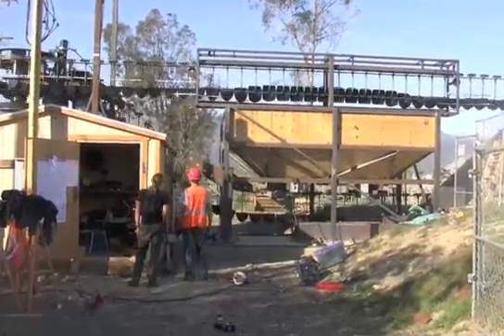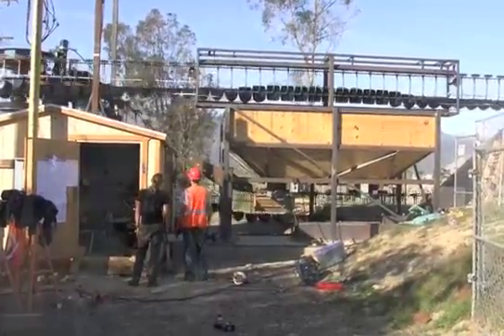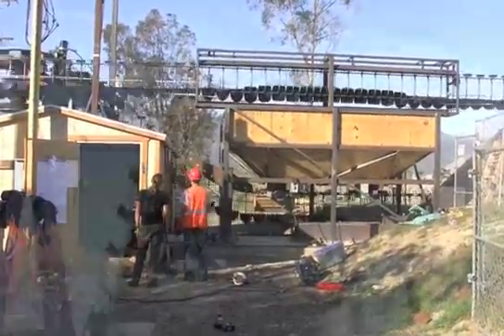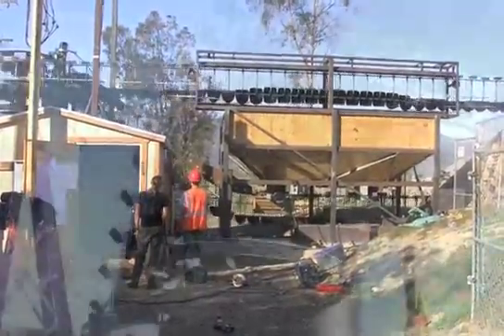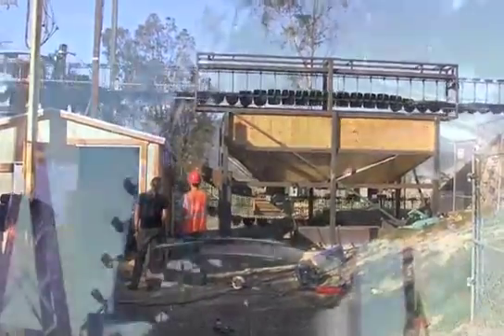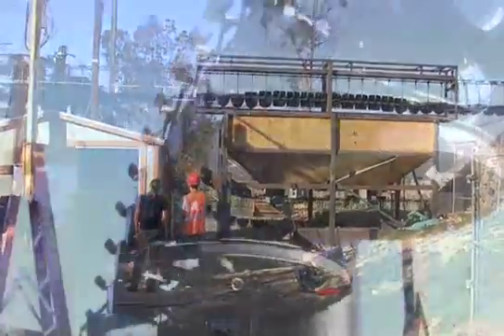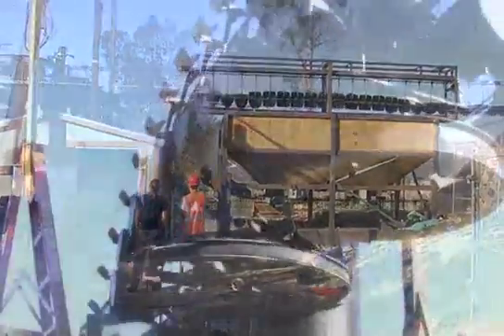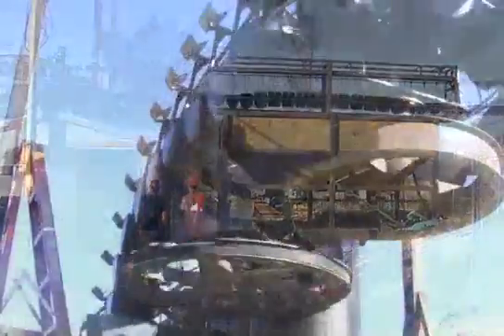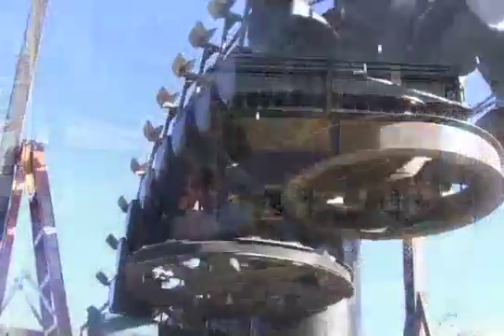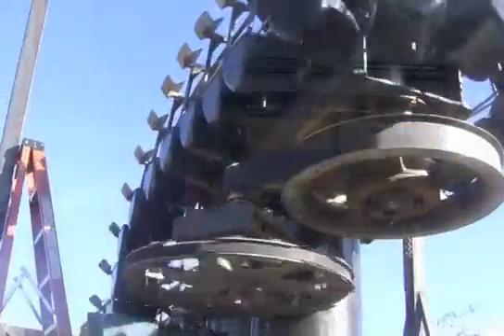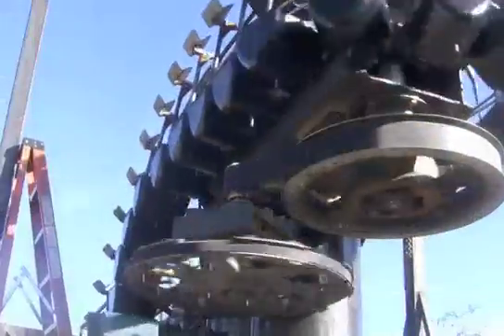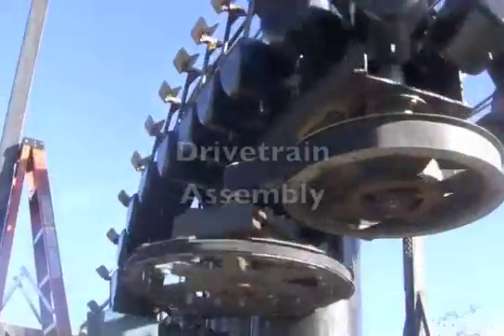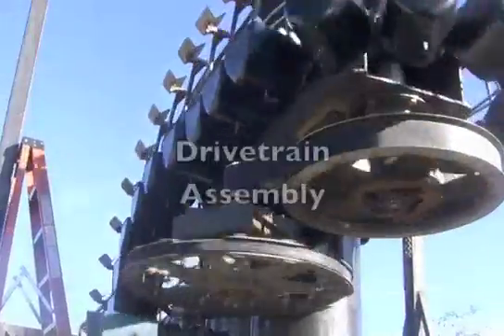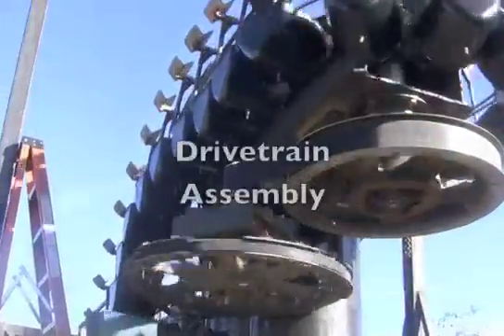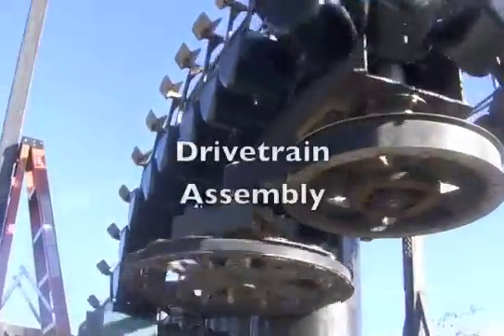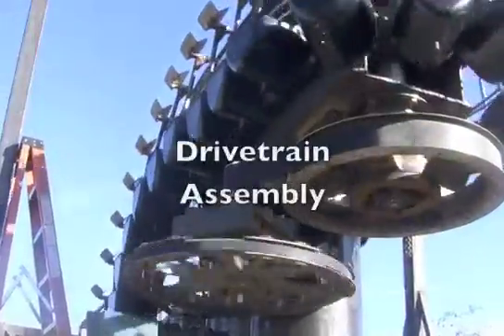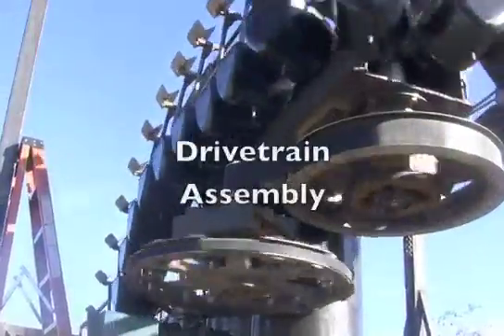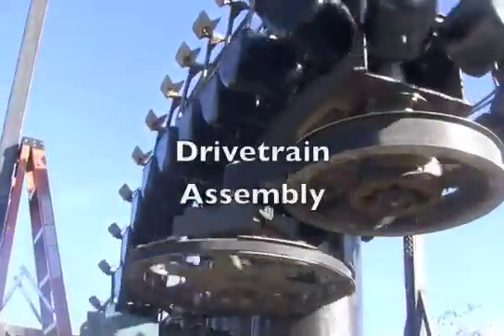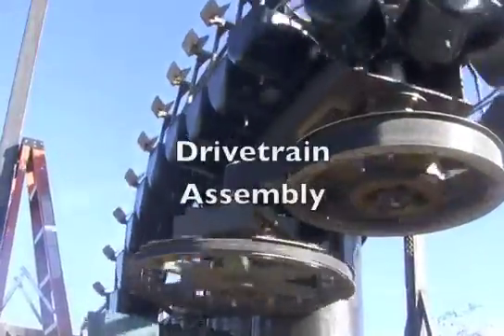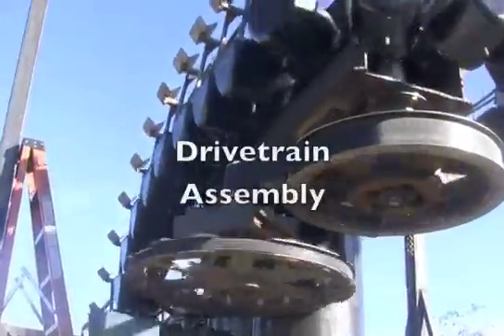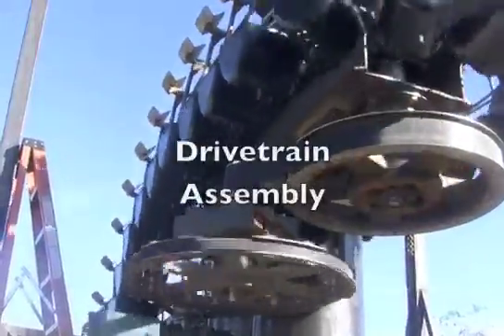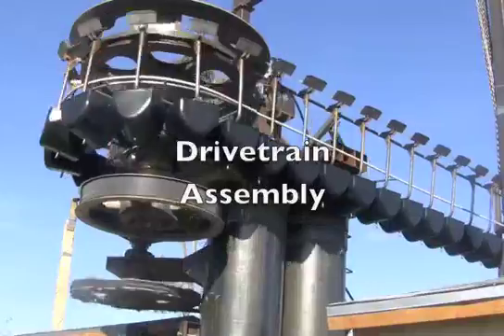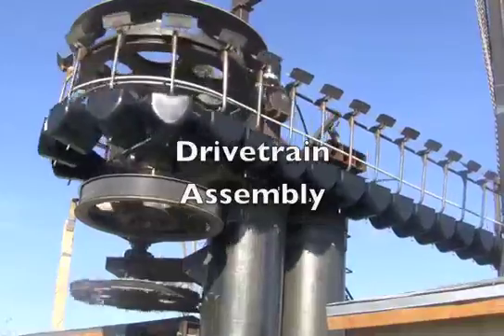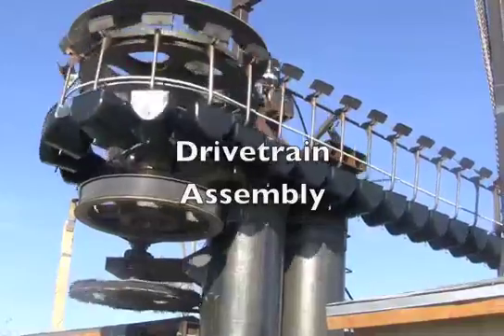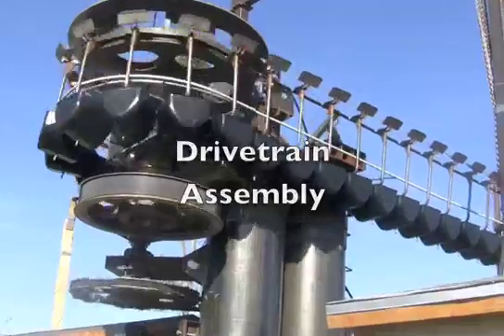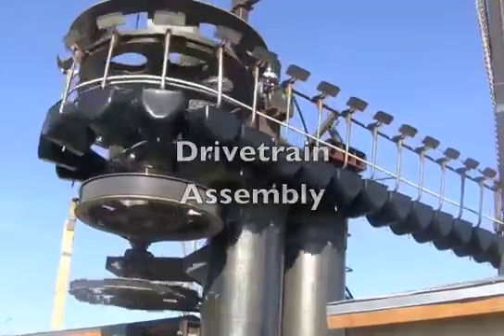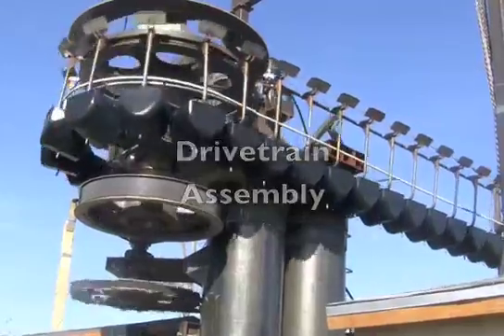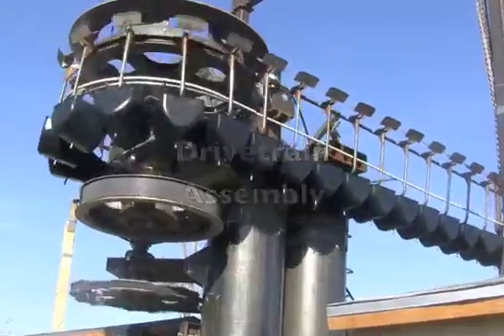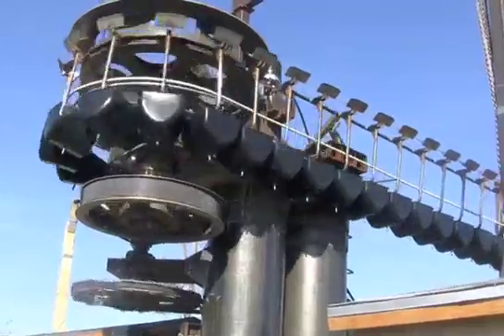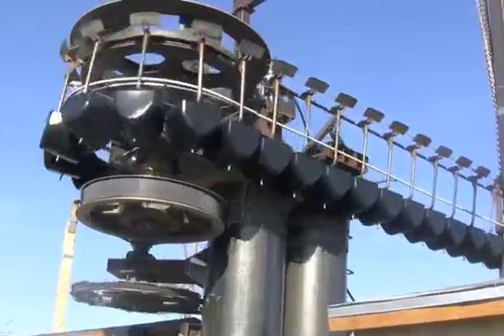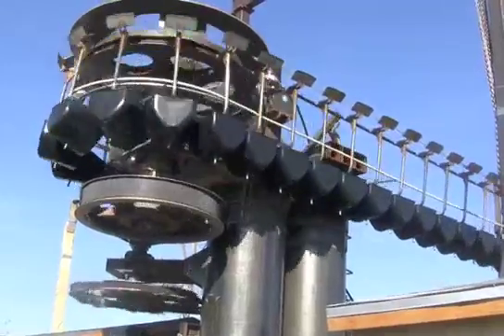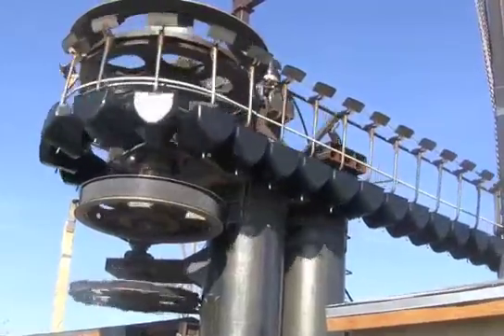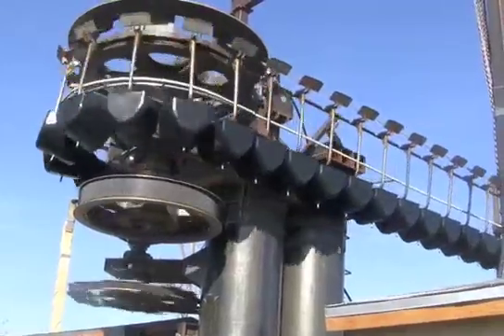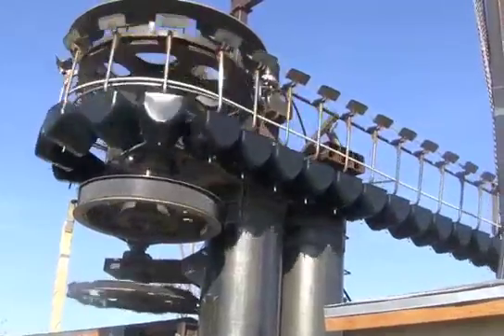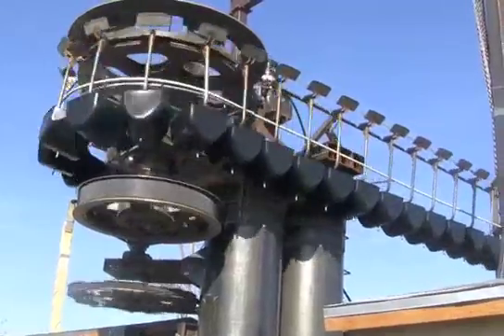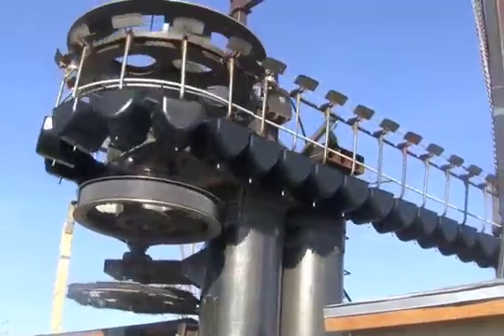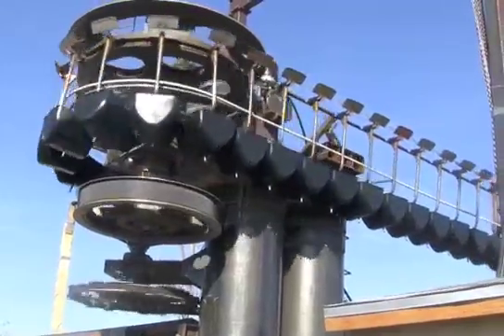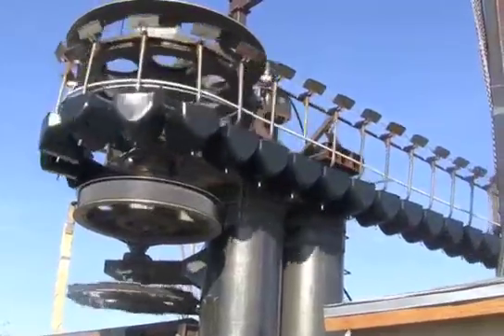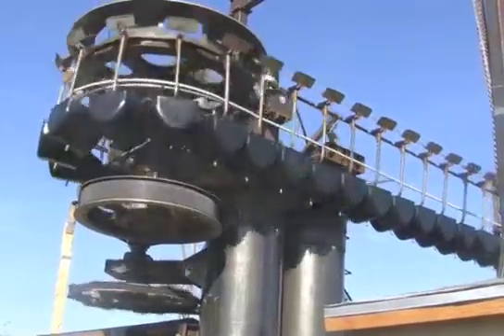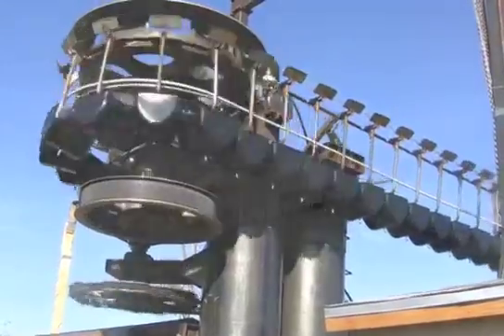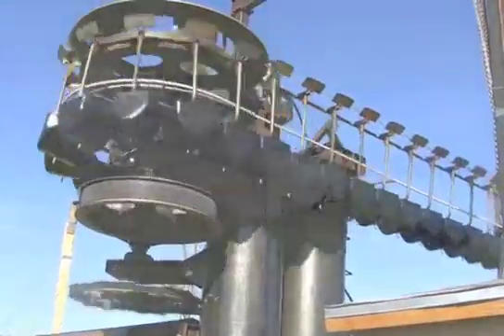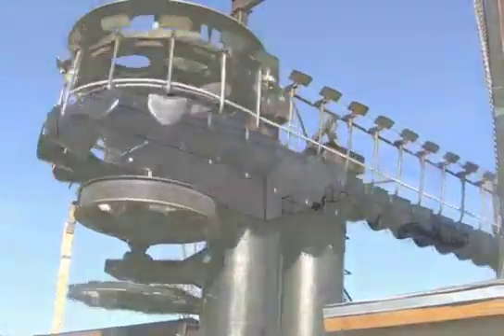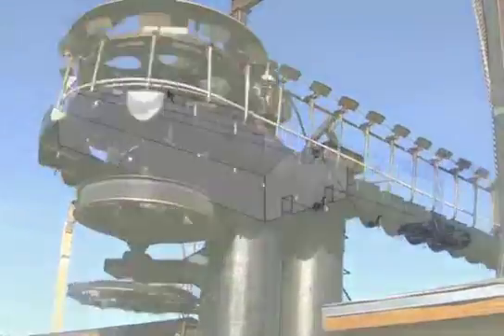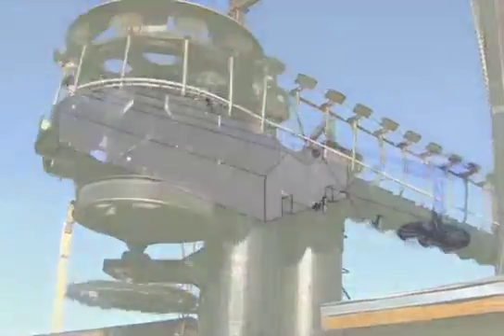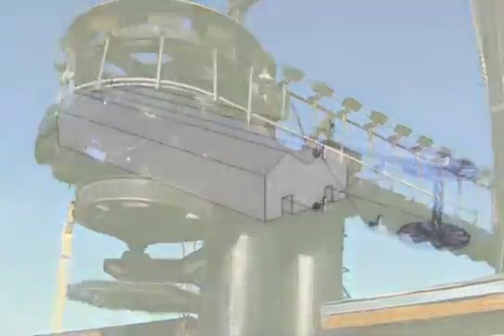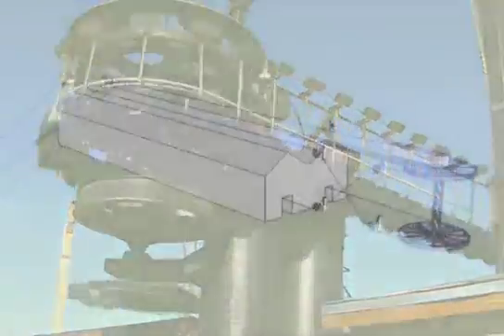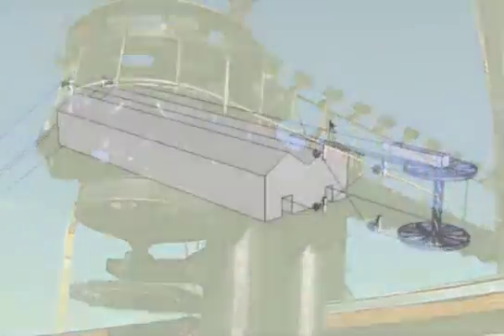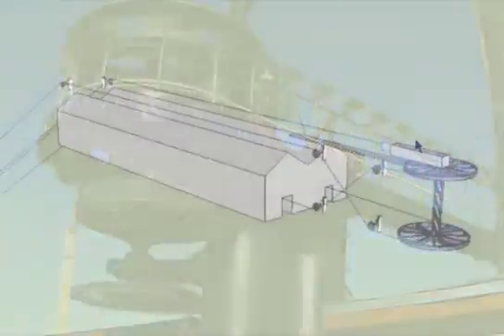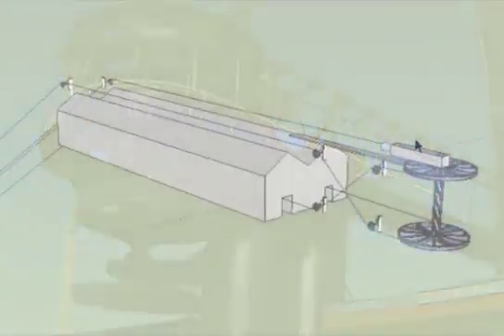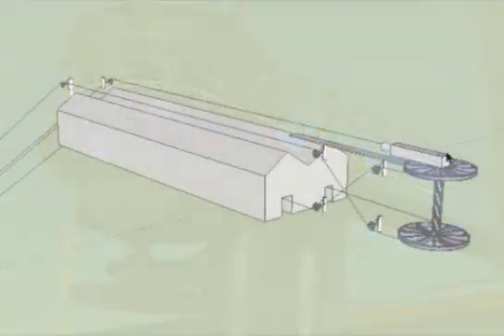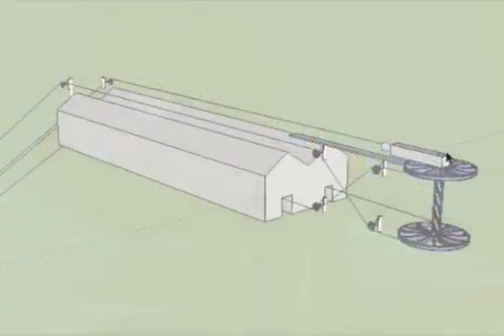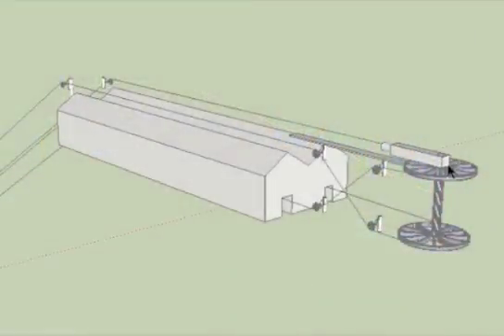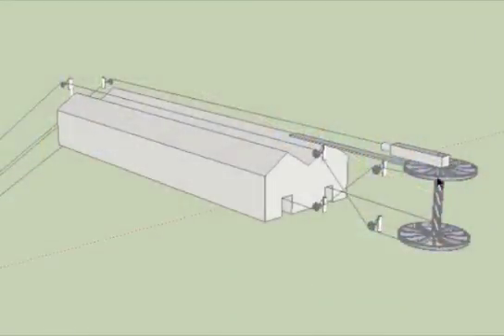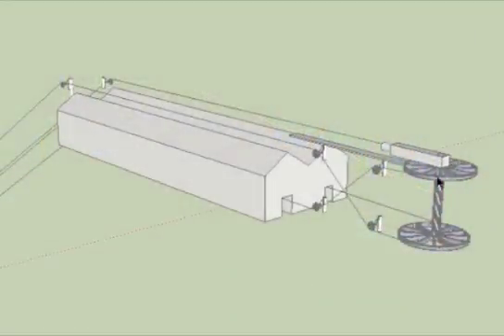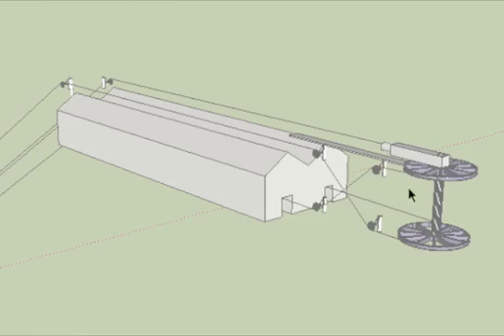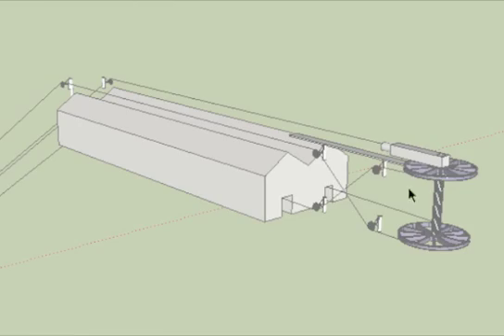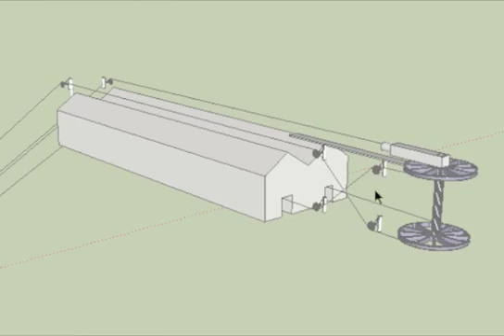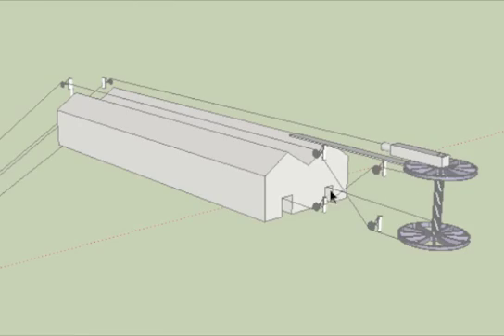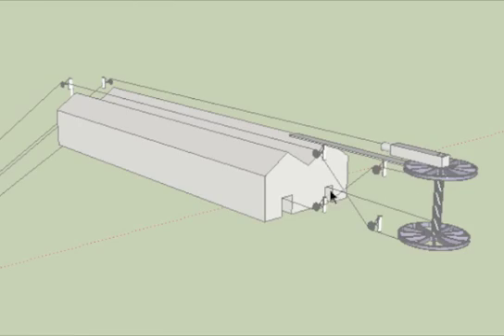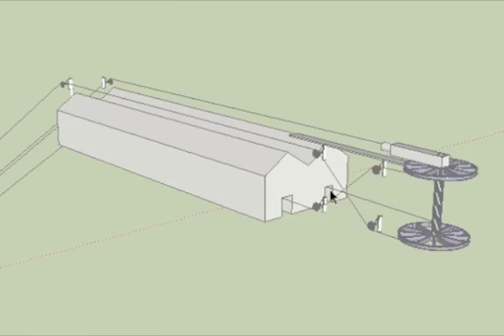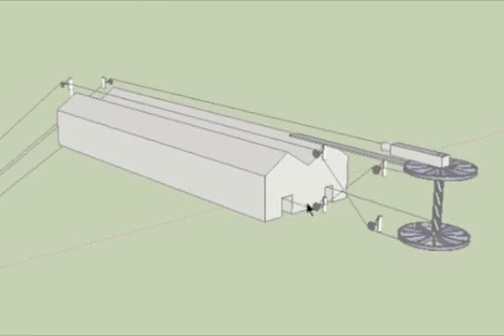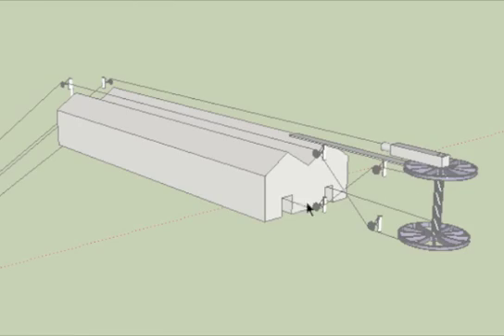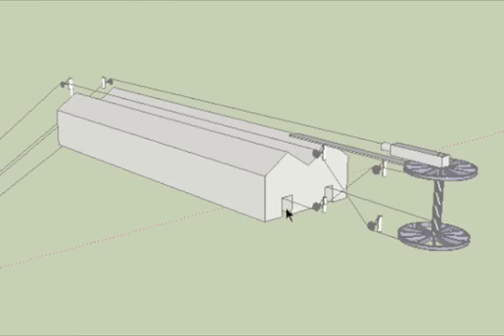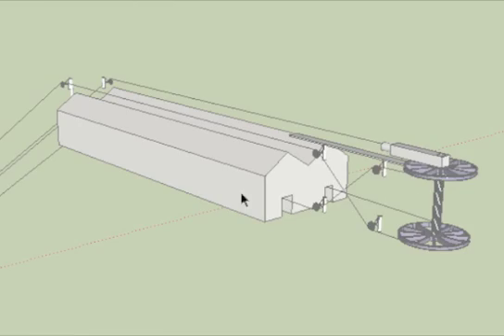All of the power transferred into and out of the system is through the bullwheel, which is connected by transmission to the motor generator.